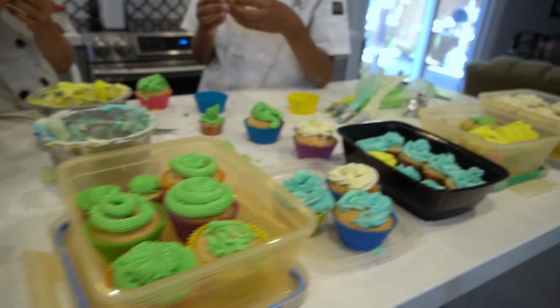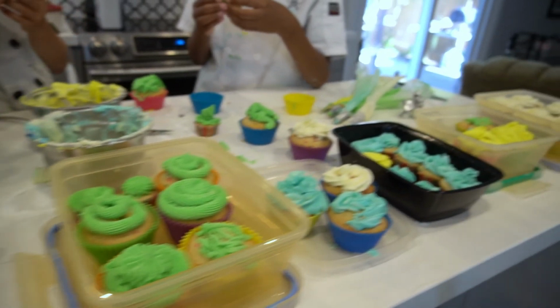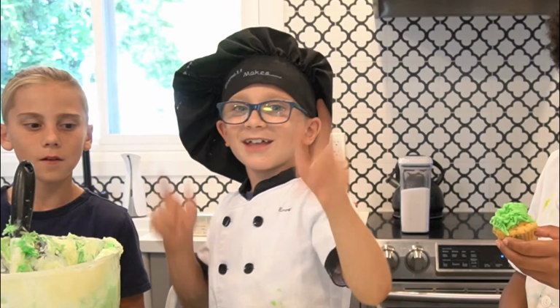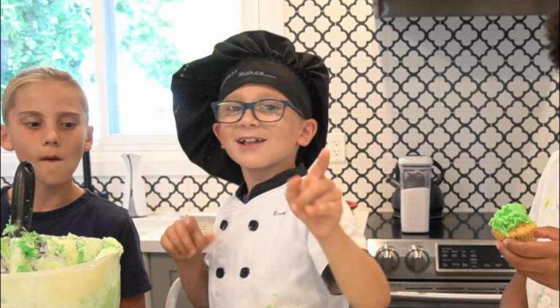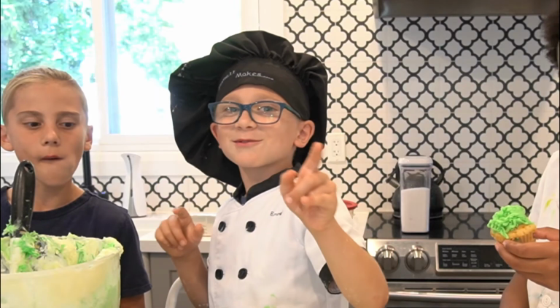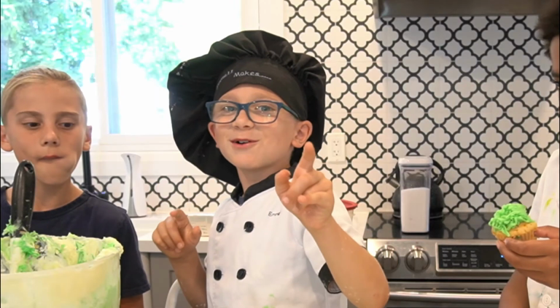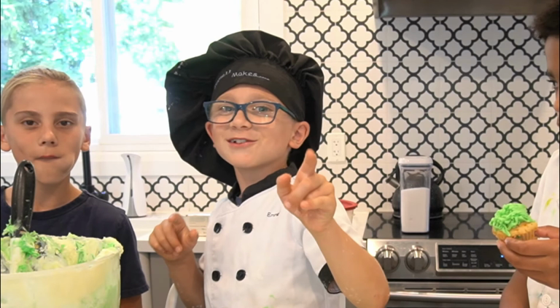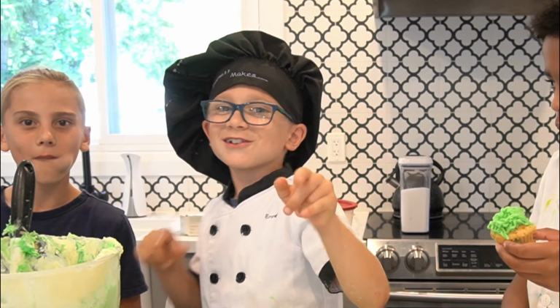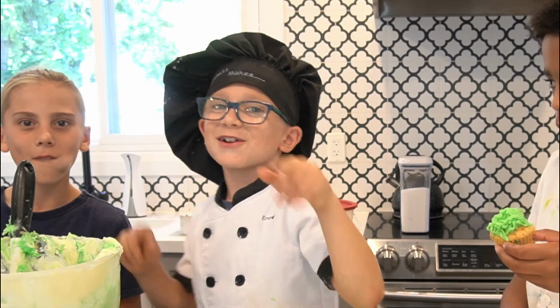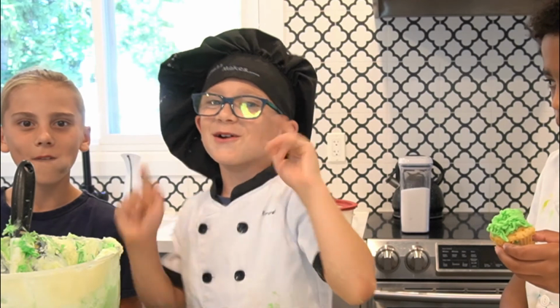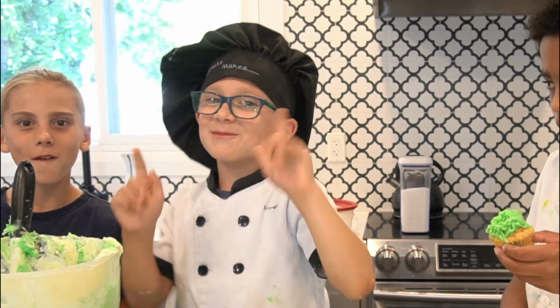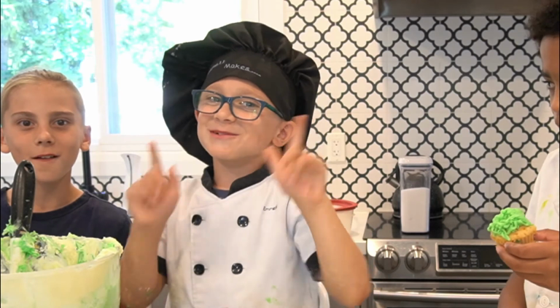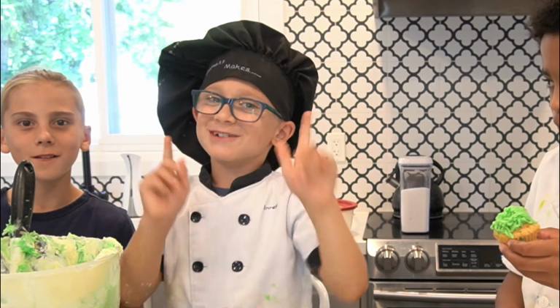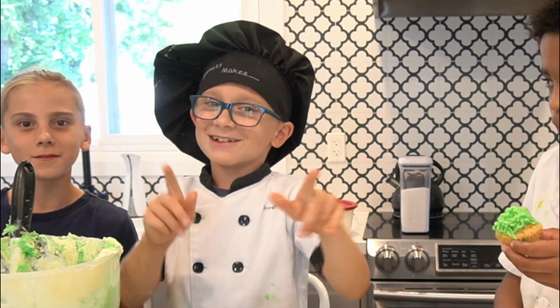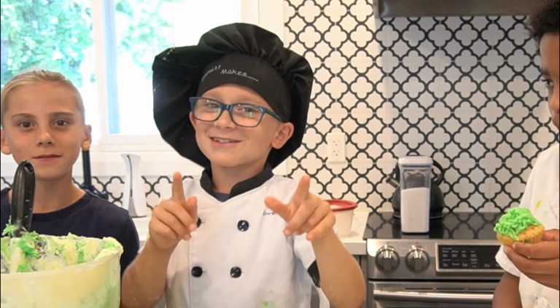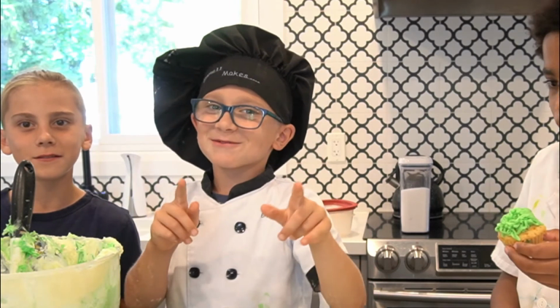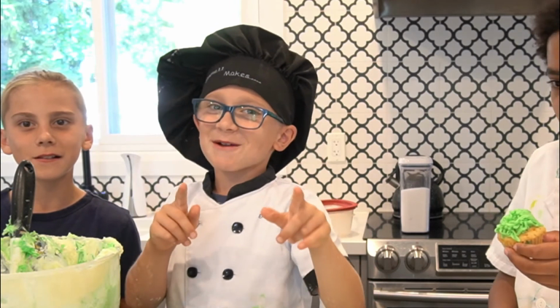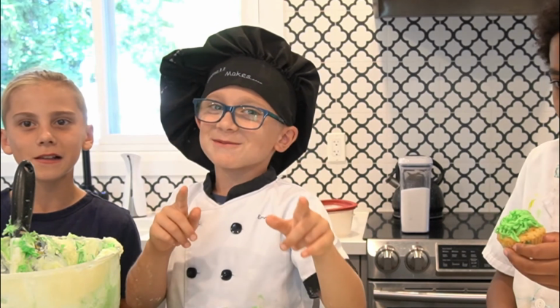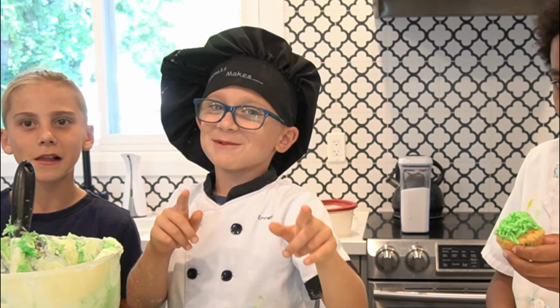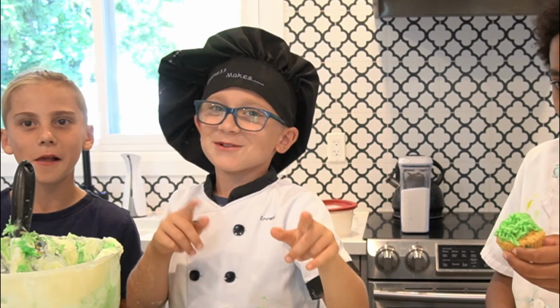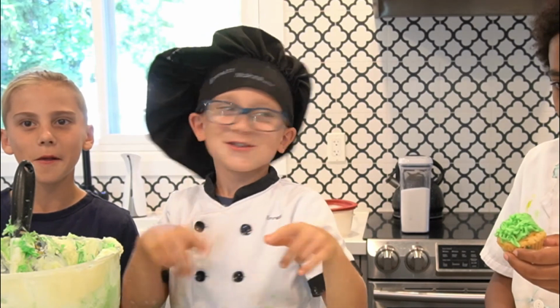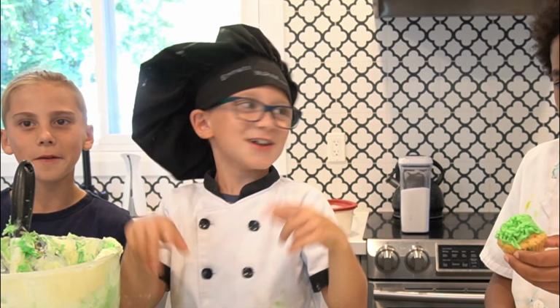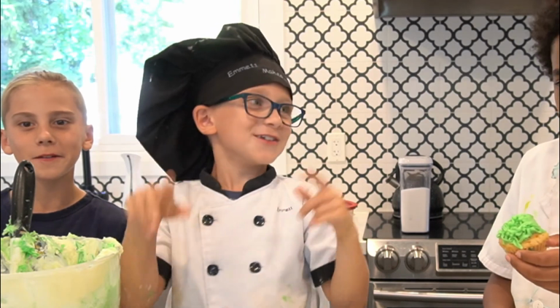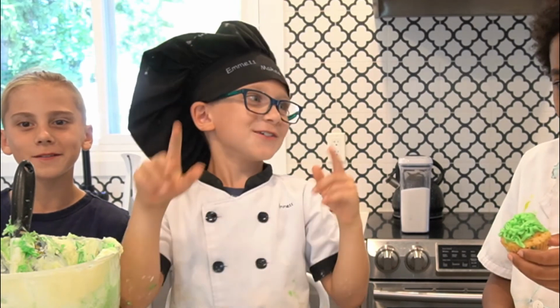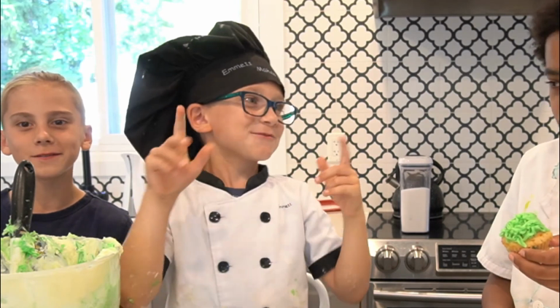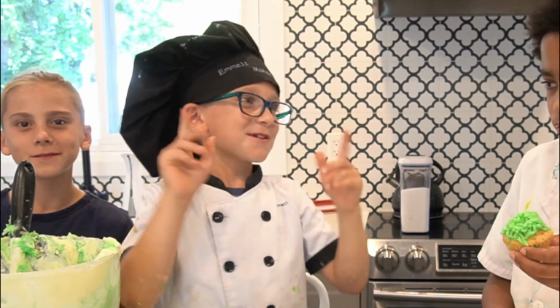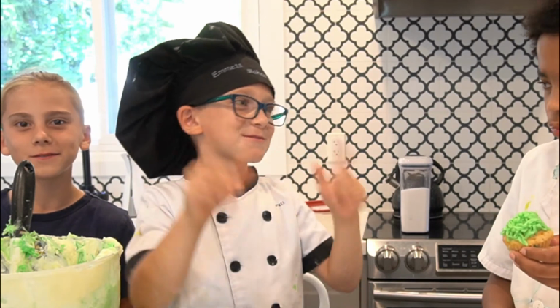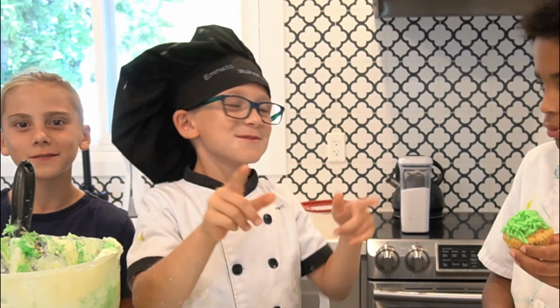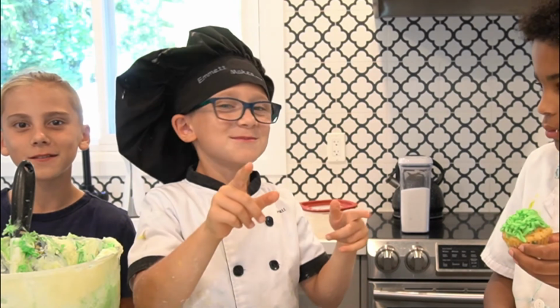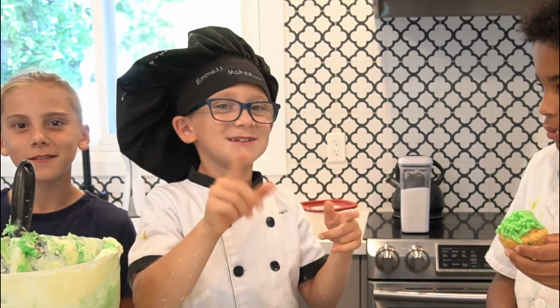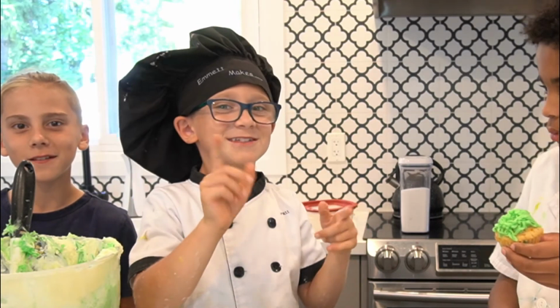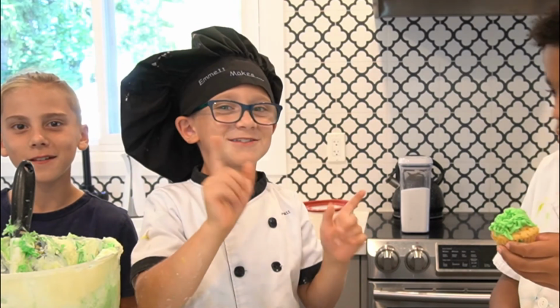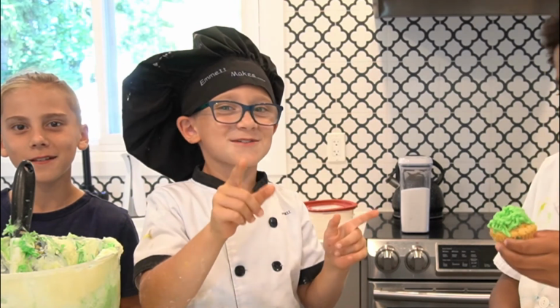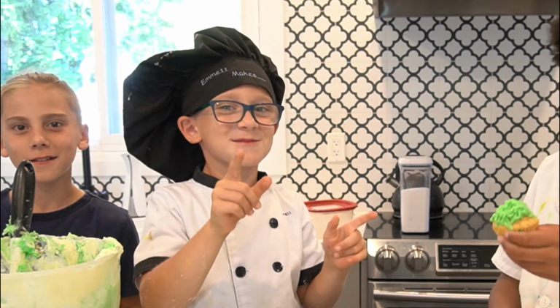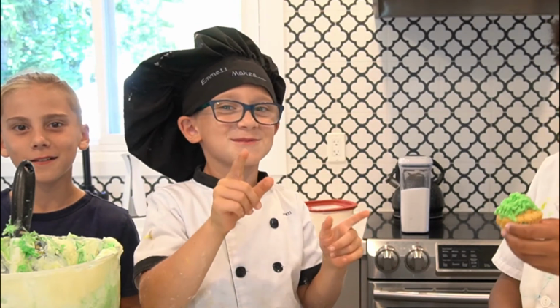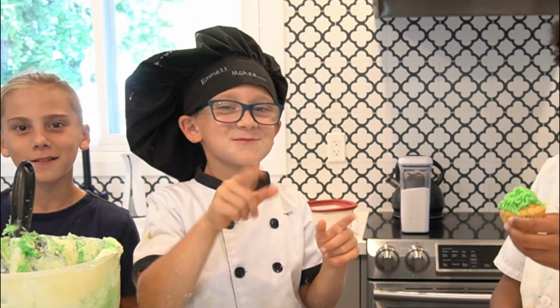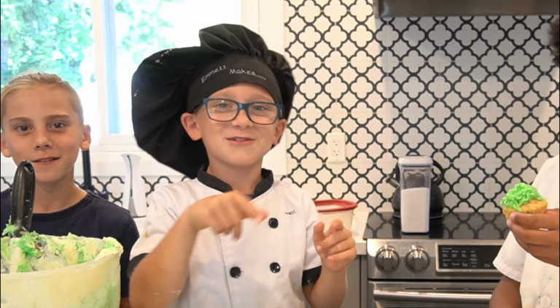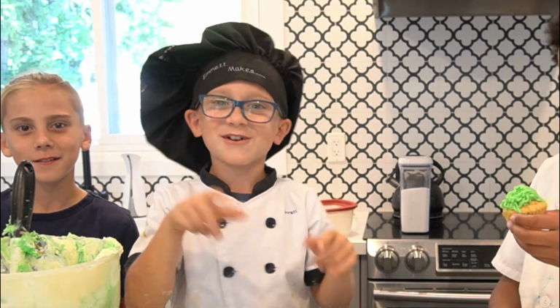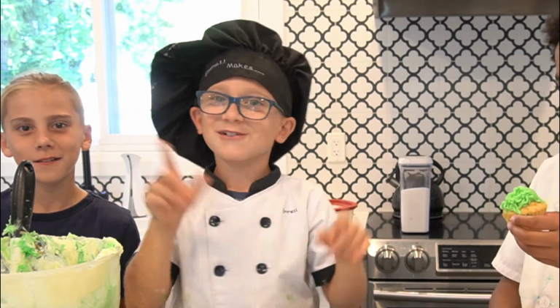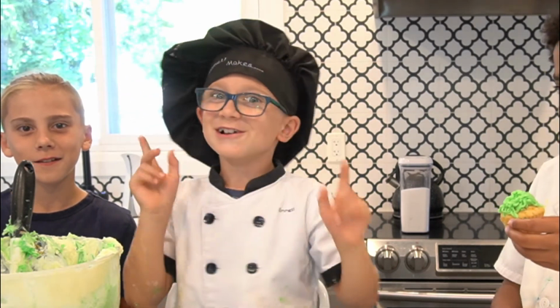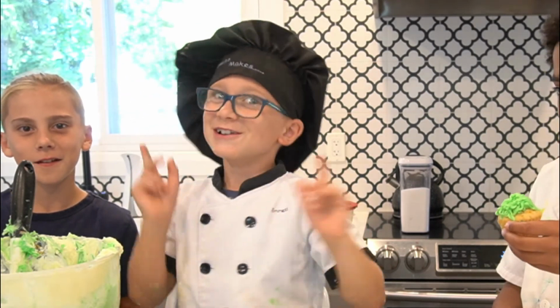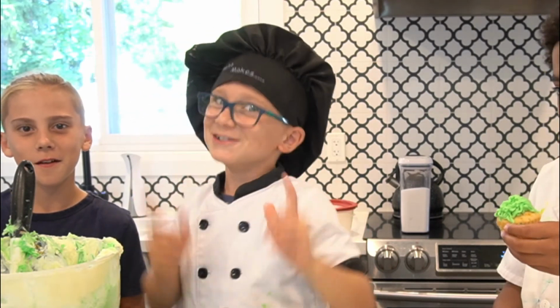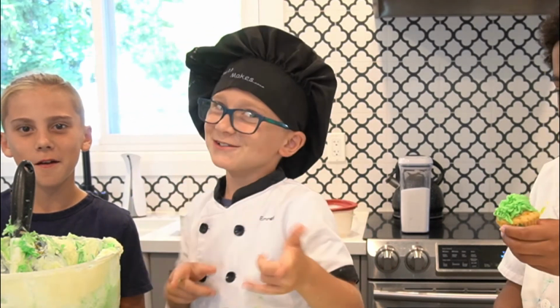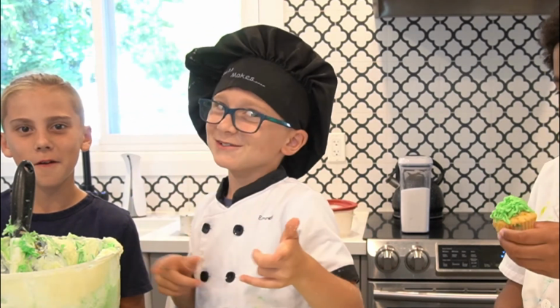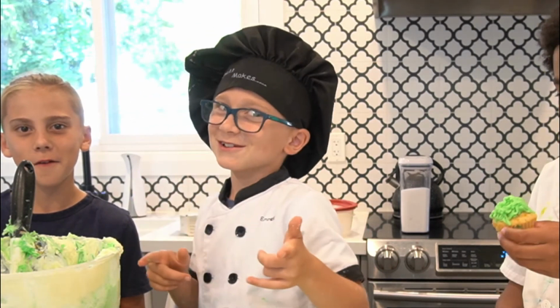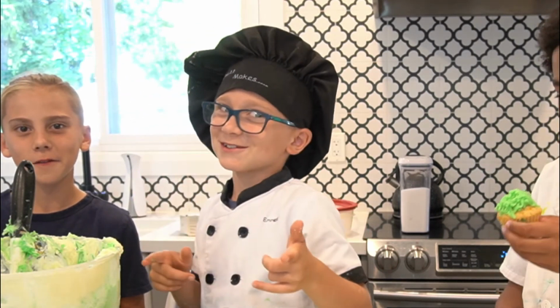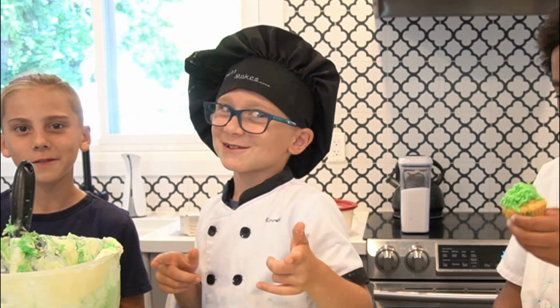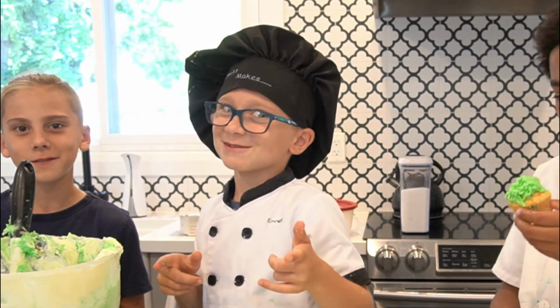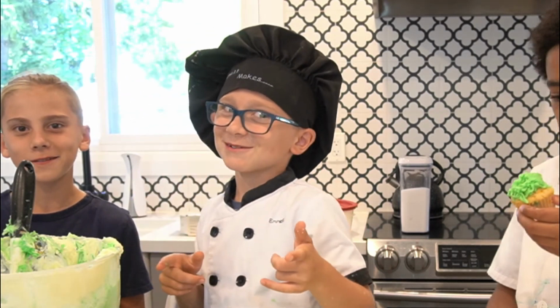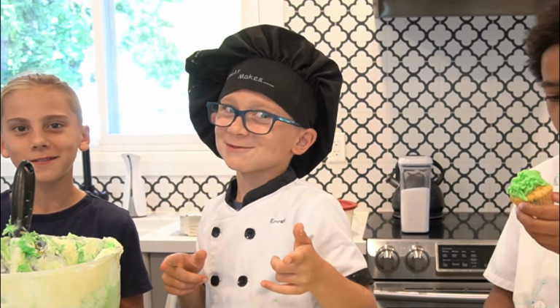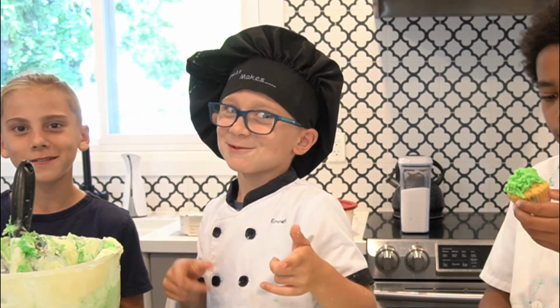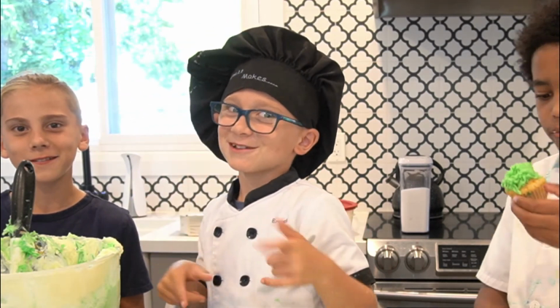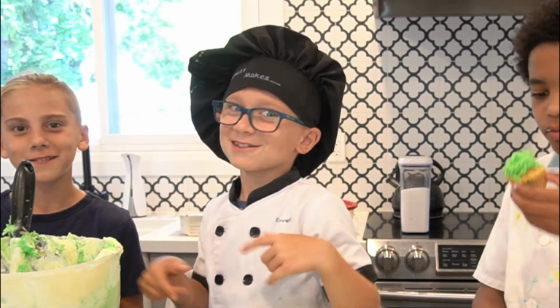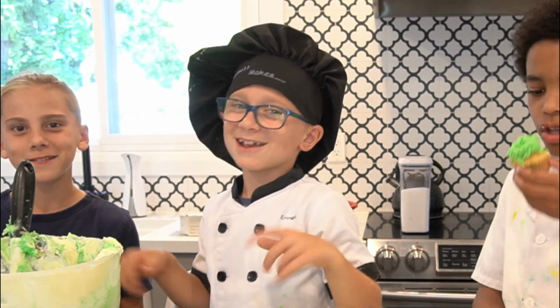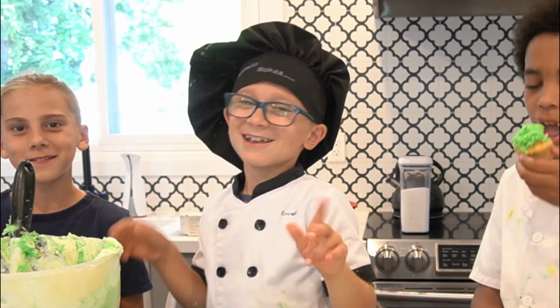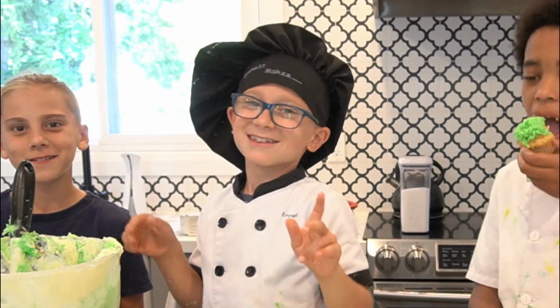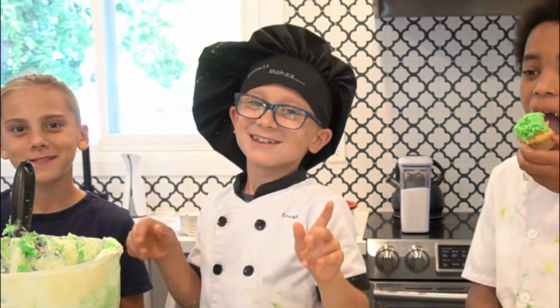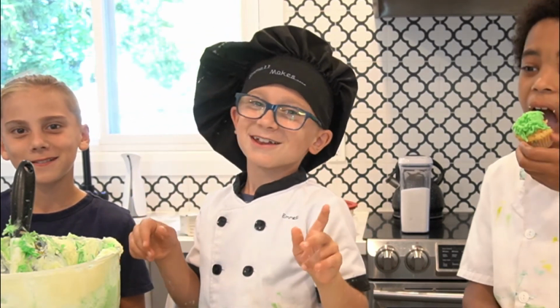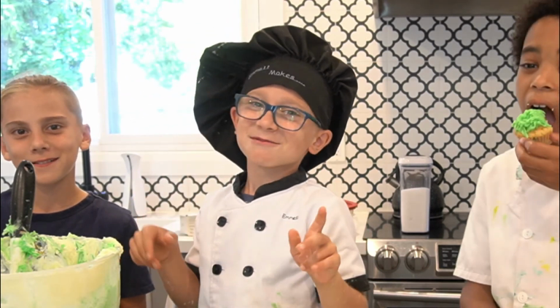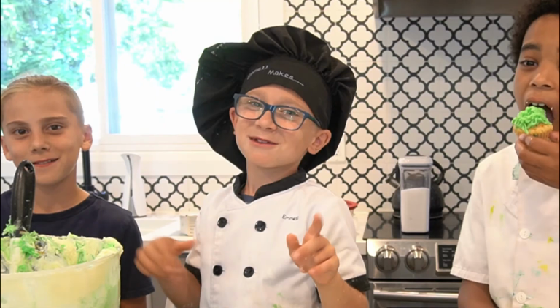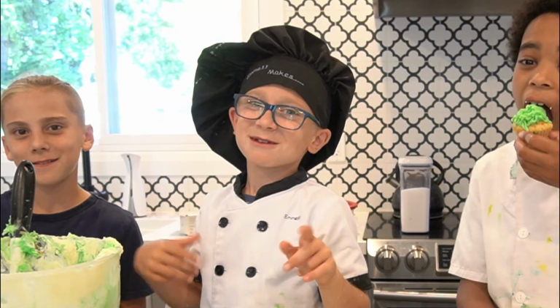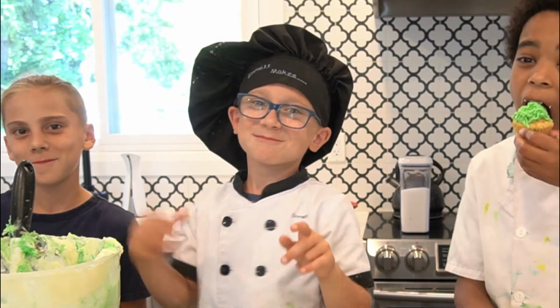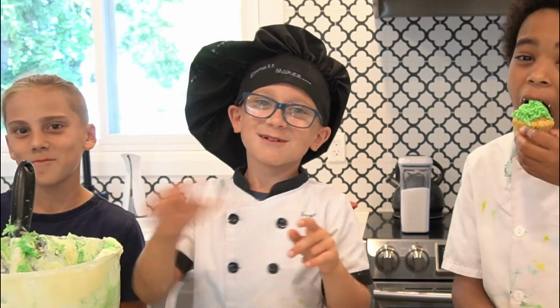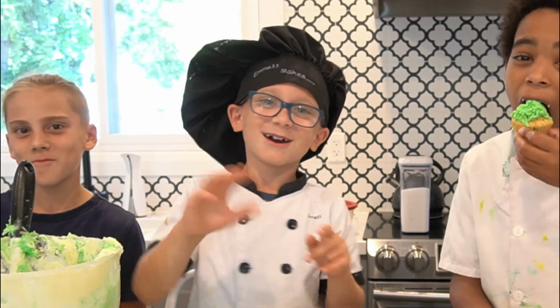Thanks for watching. Hope you liked and subscribed to my channel. The recipe will be in the description below. New videos come every Wednesday. See you next week, bye!